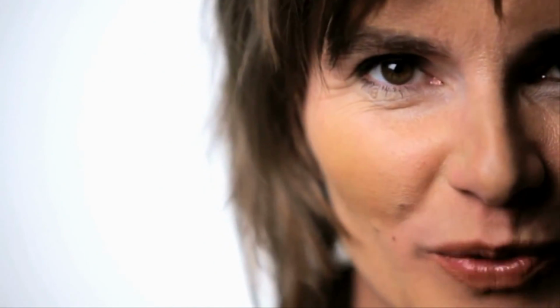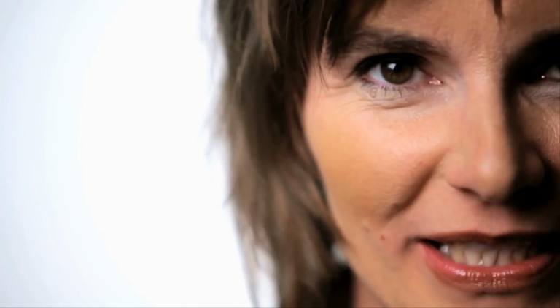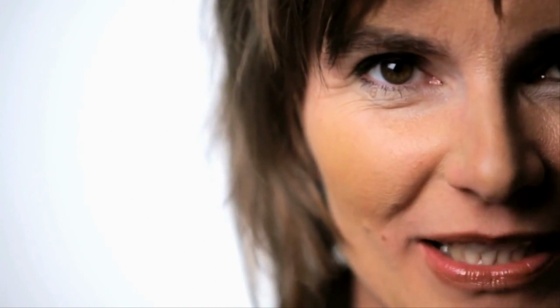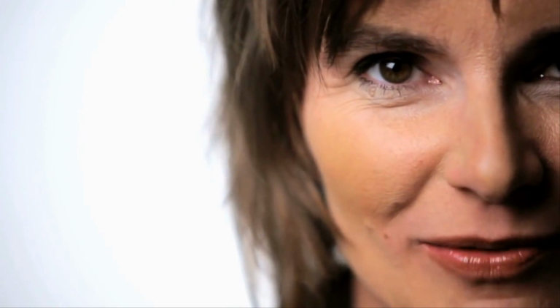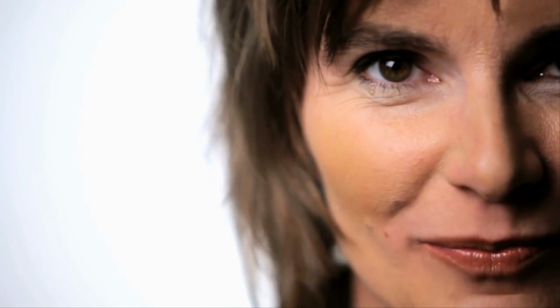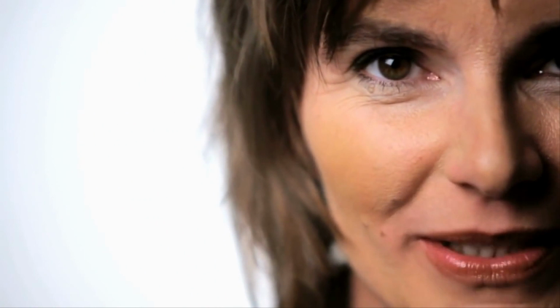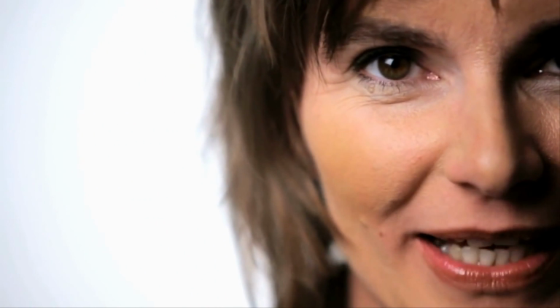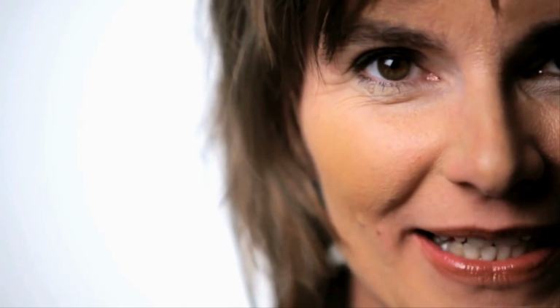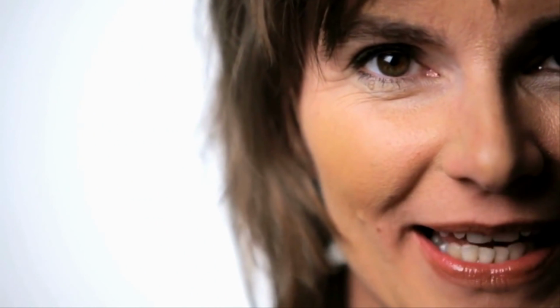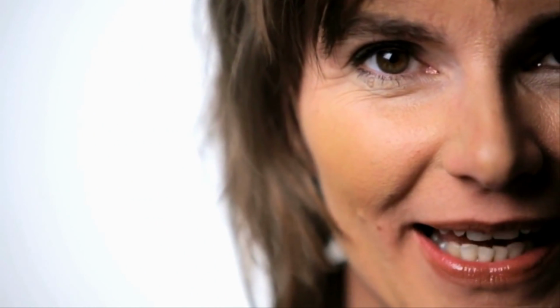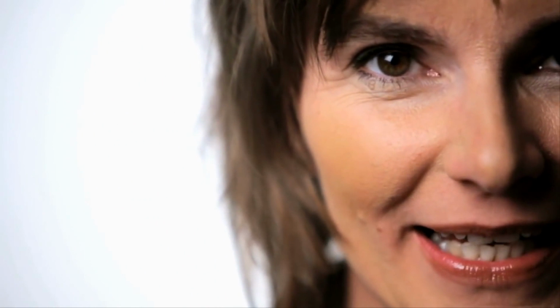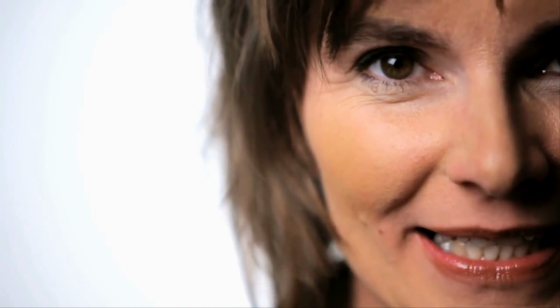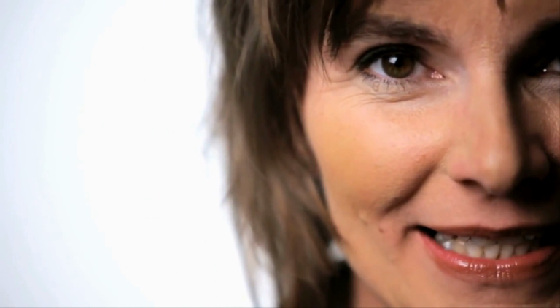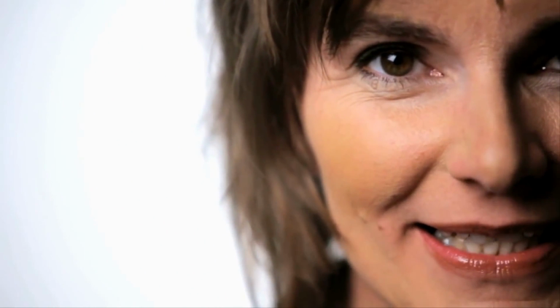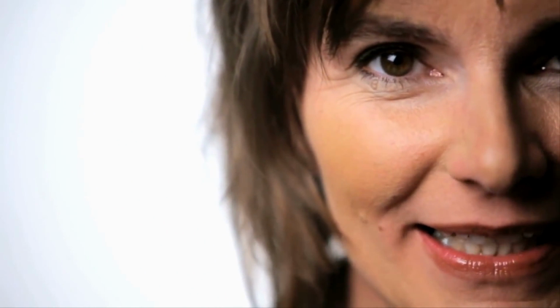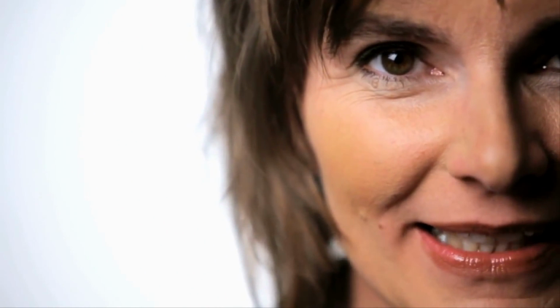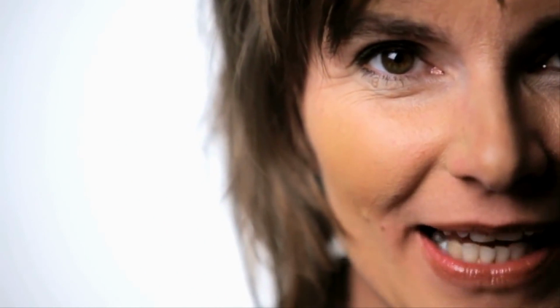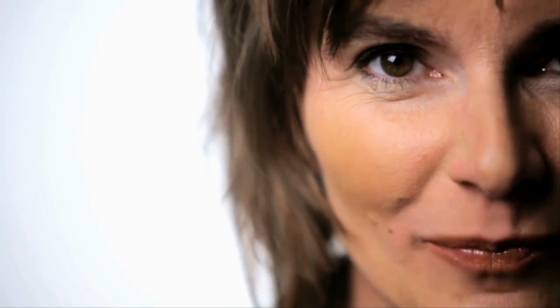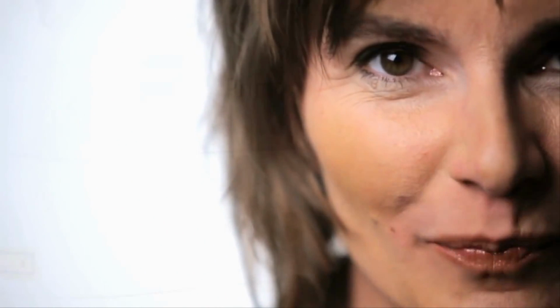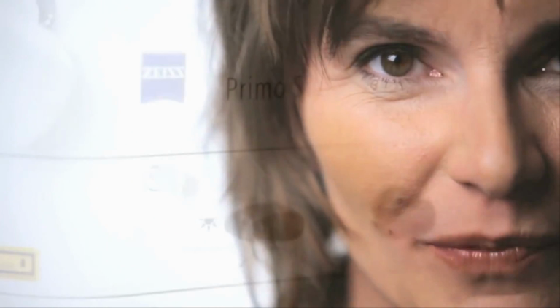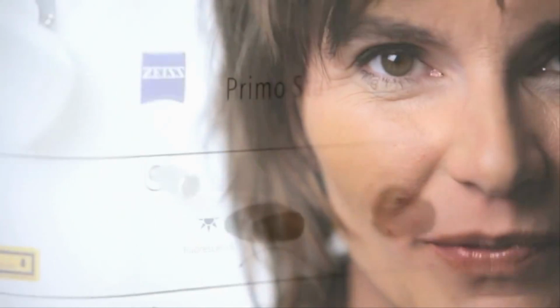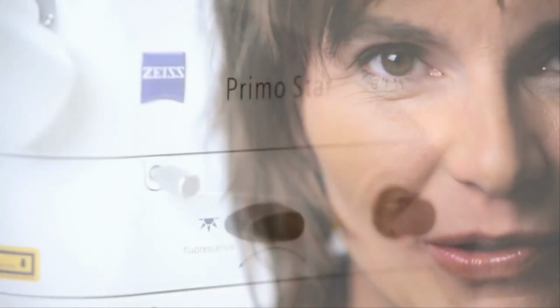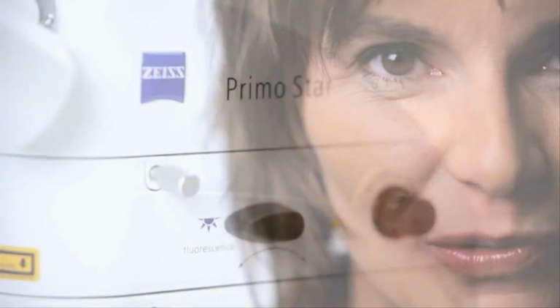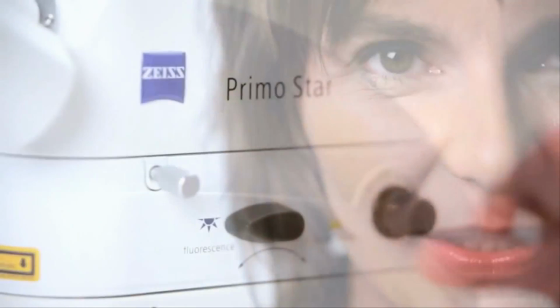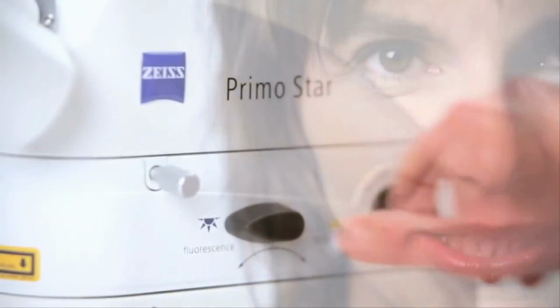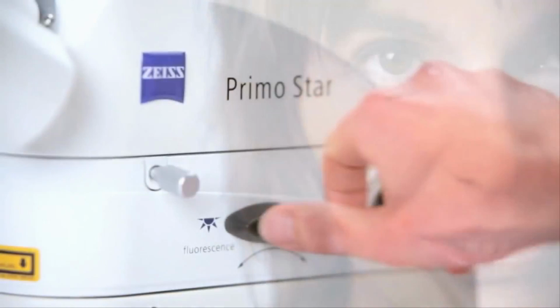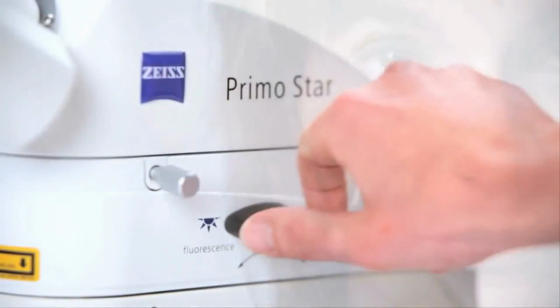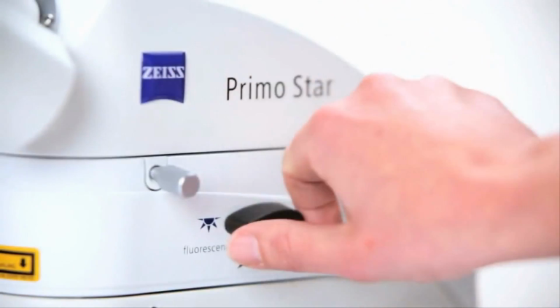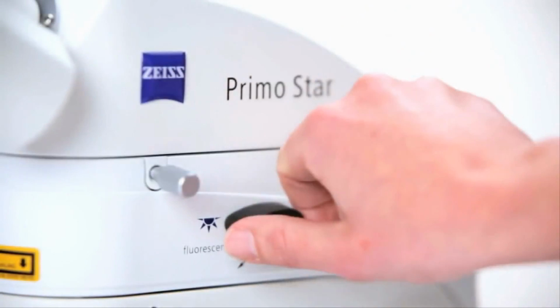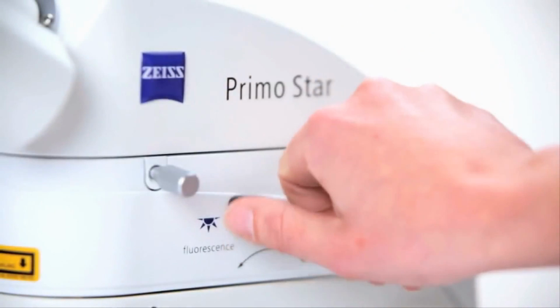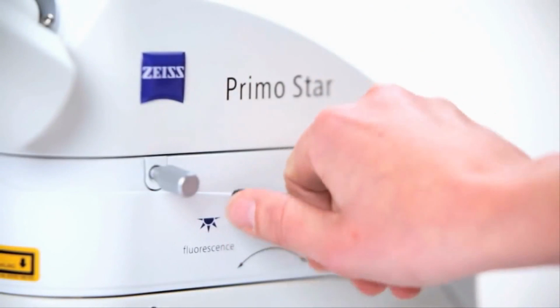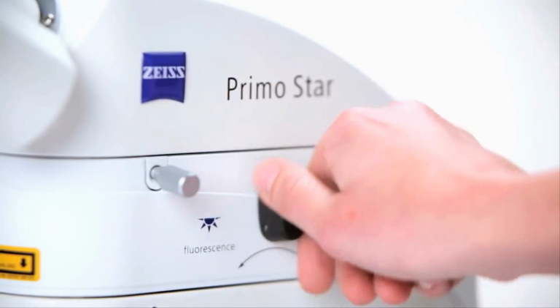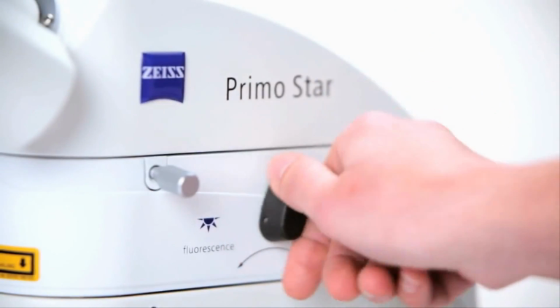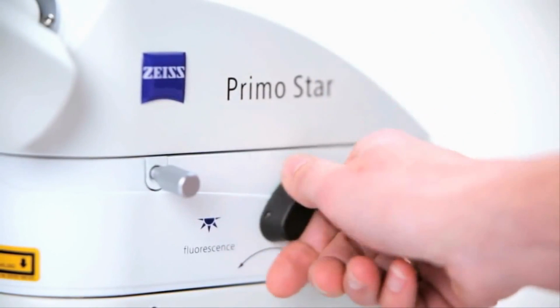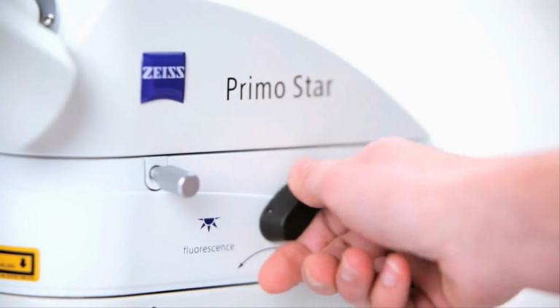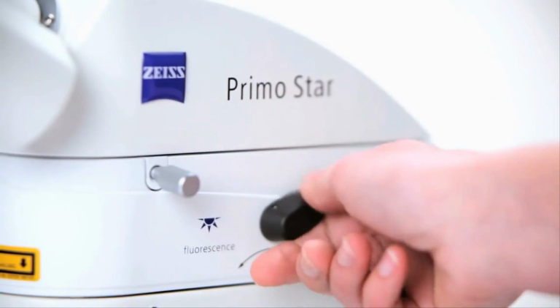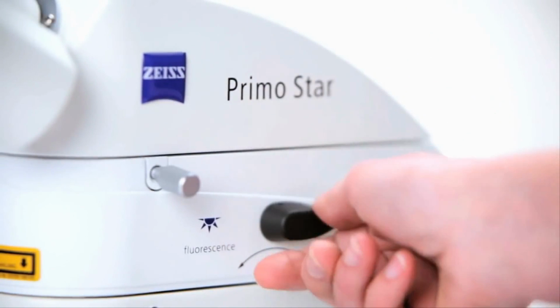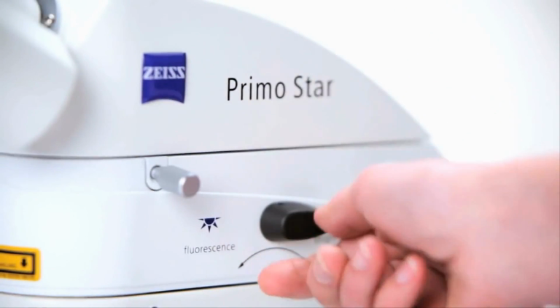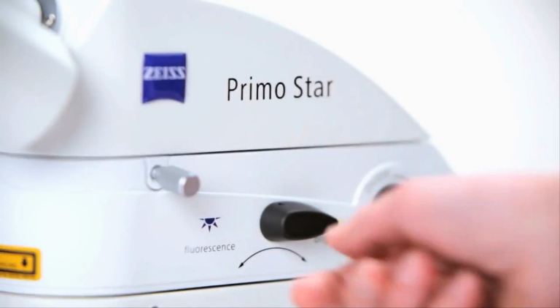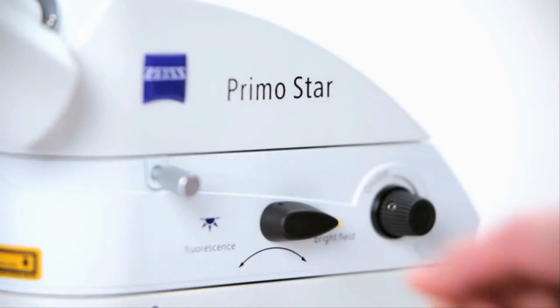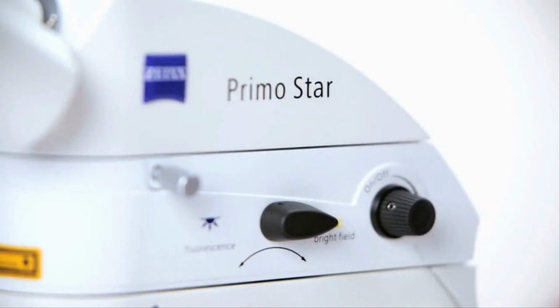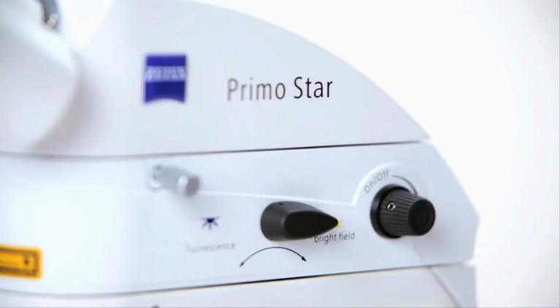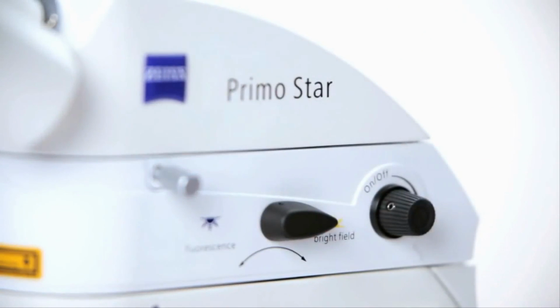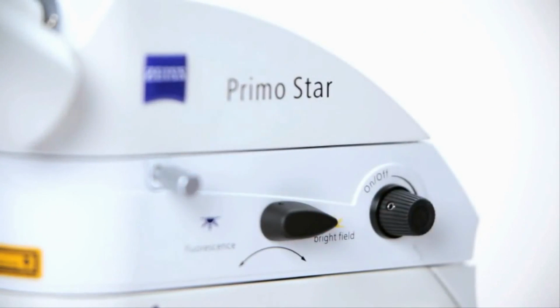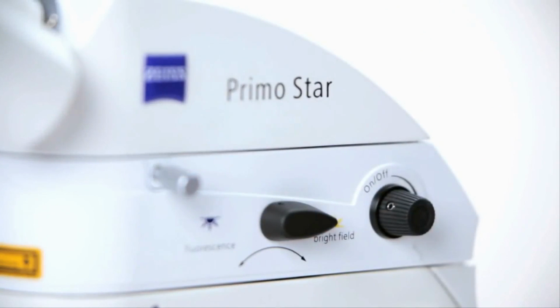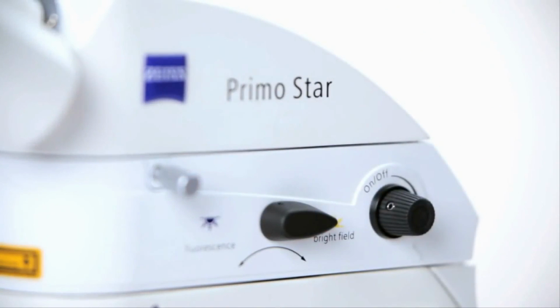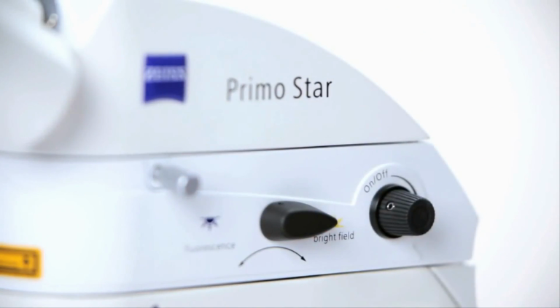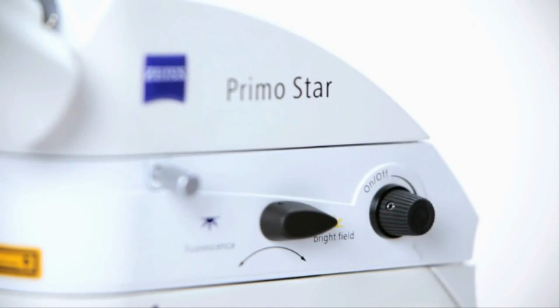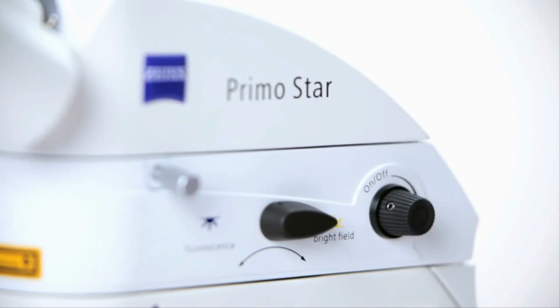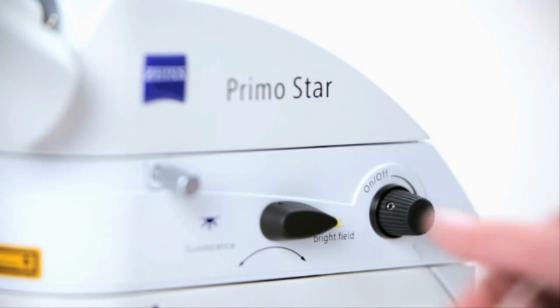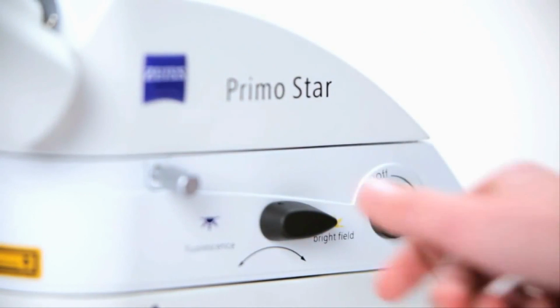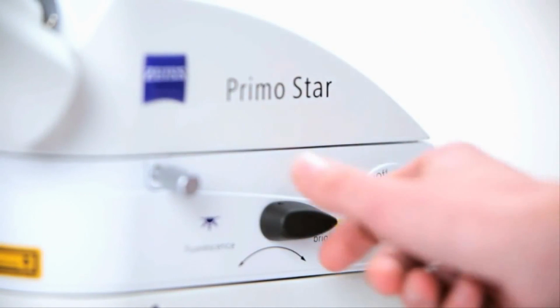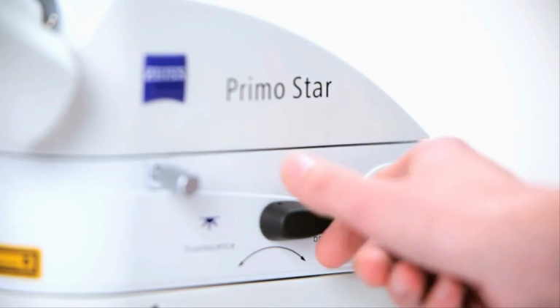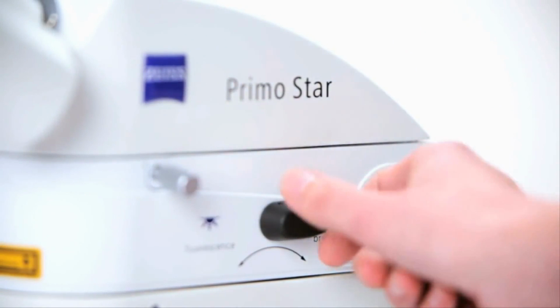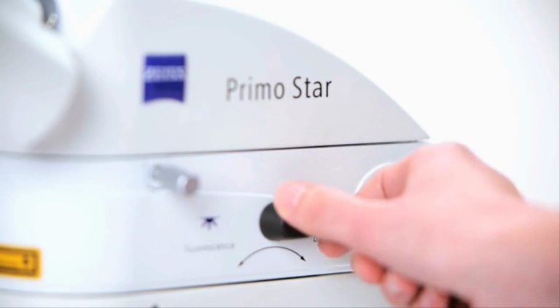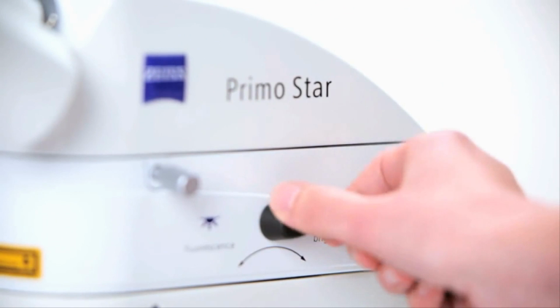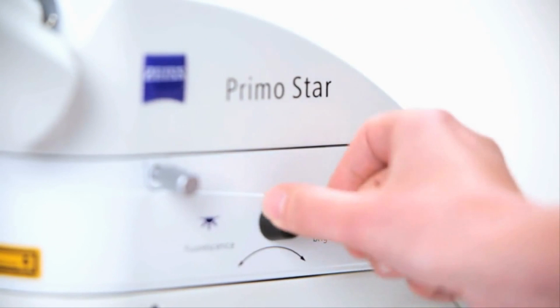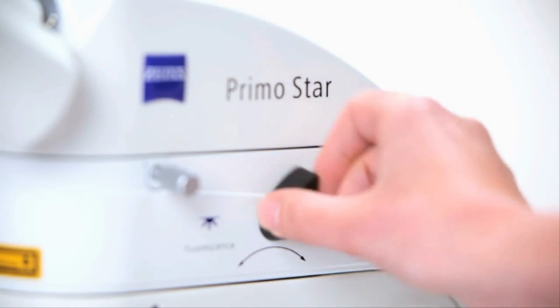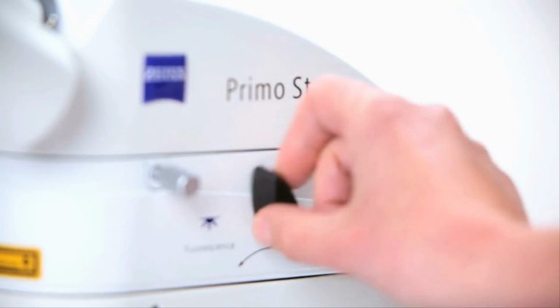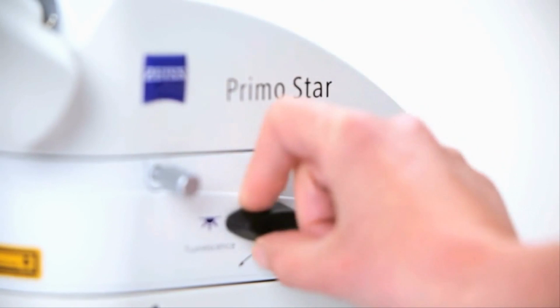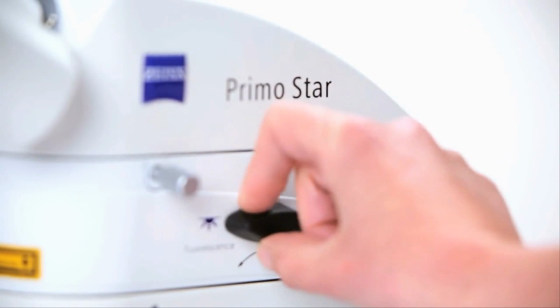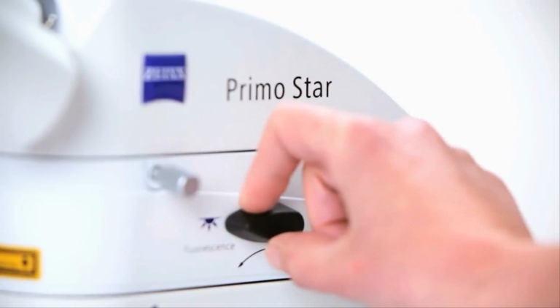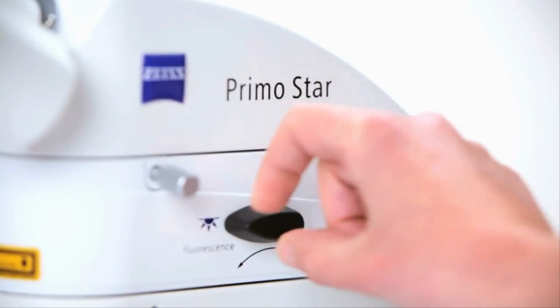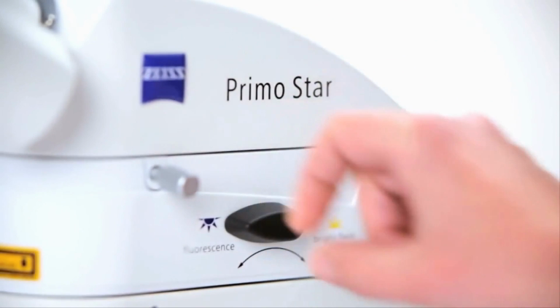PrimoStar Eyelad is easy to operate. With a single switch, you can select between fluorescence and bright field.